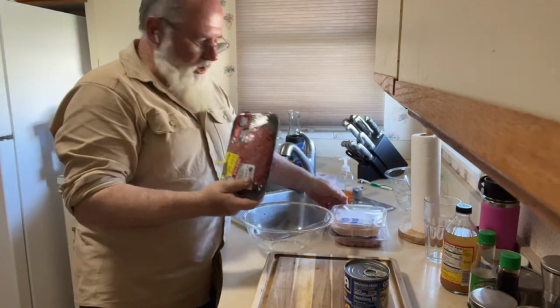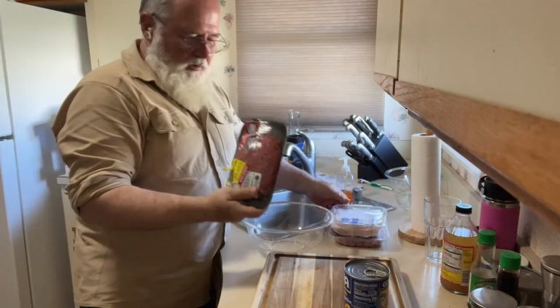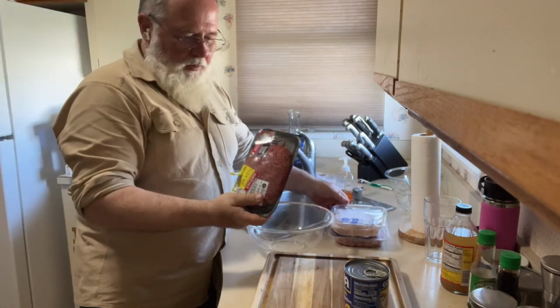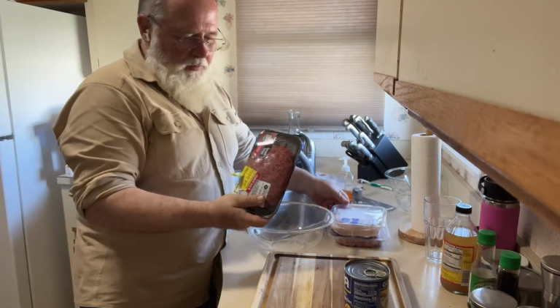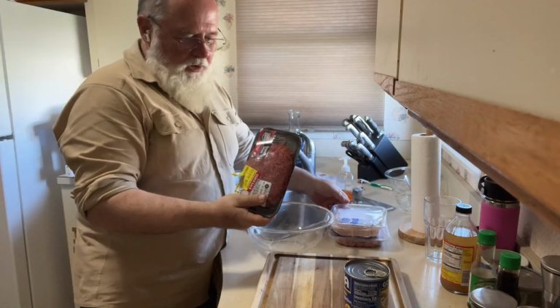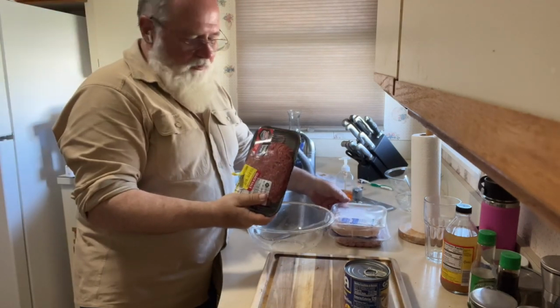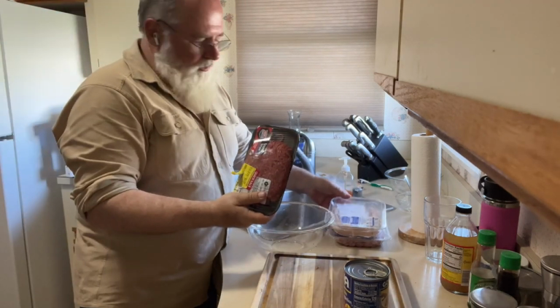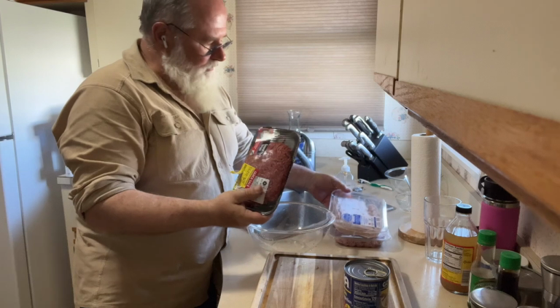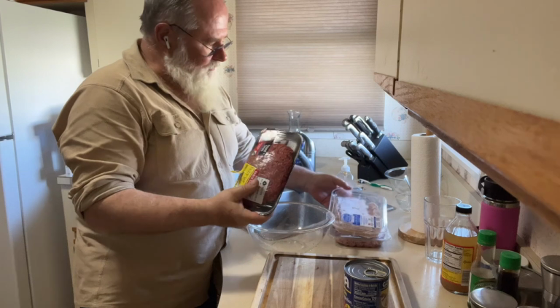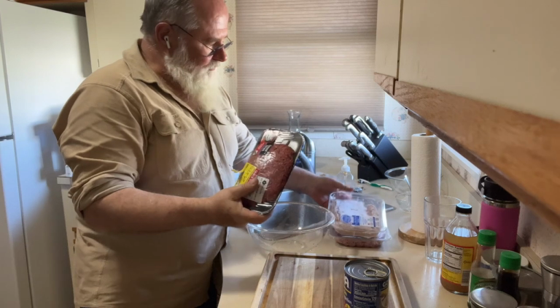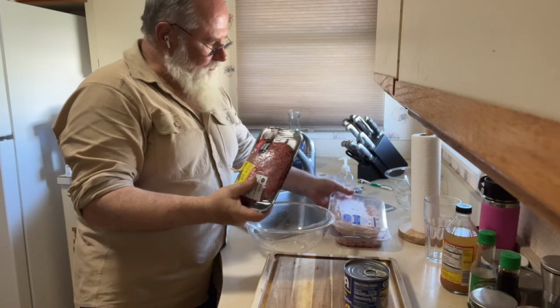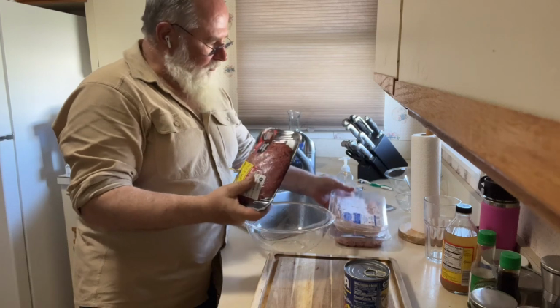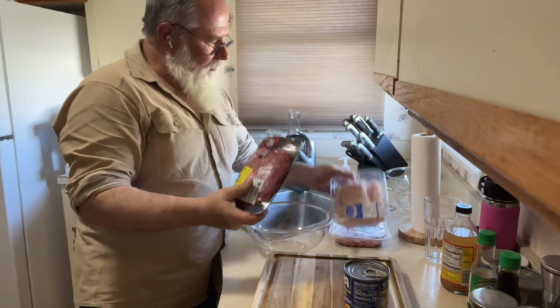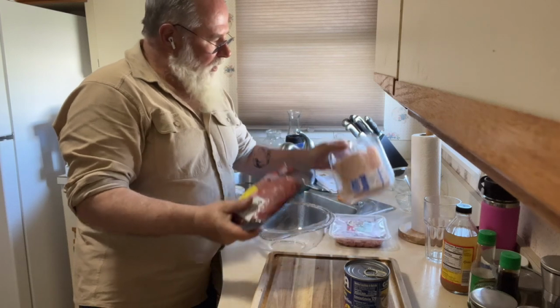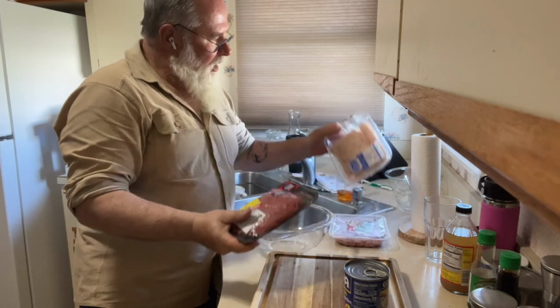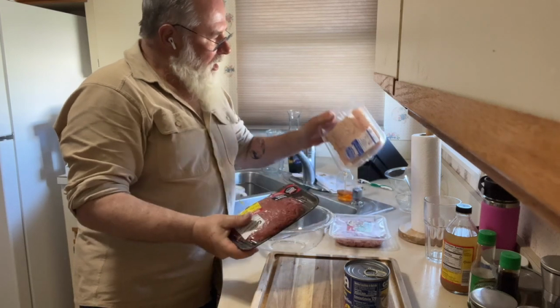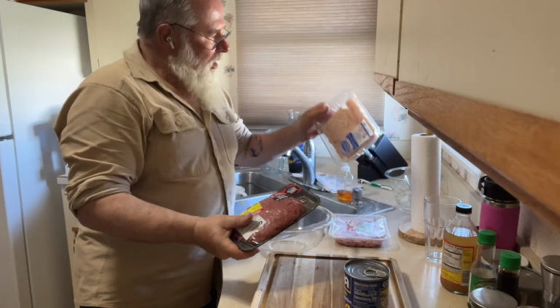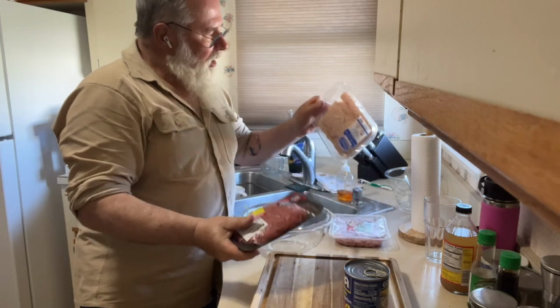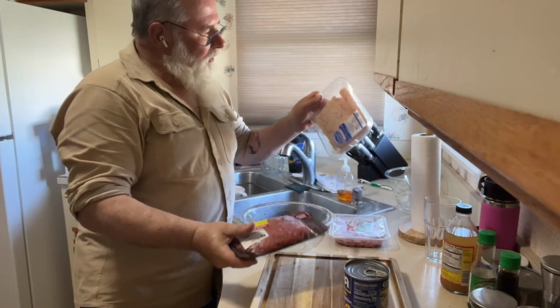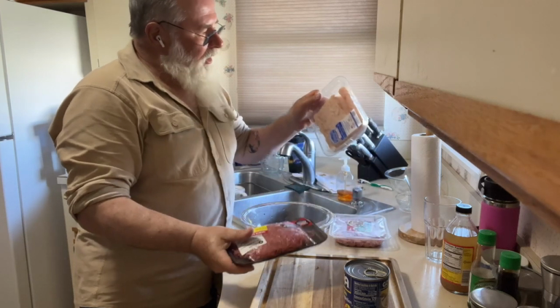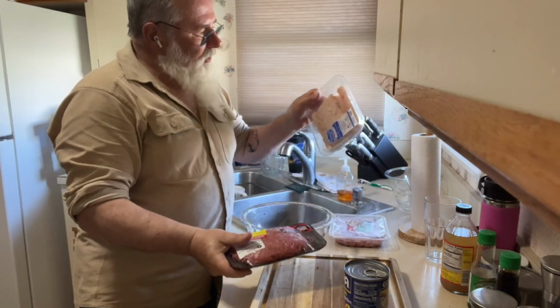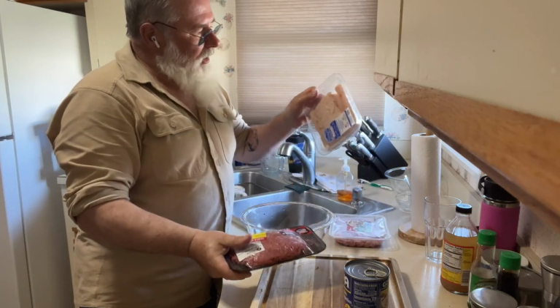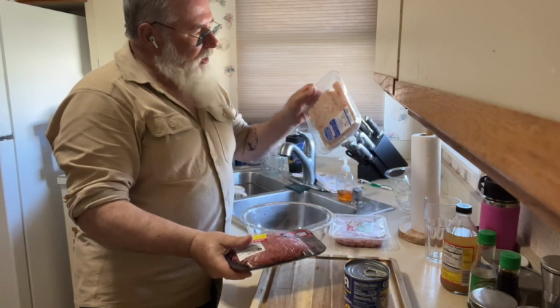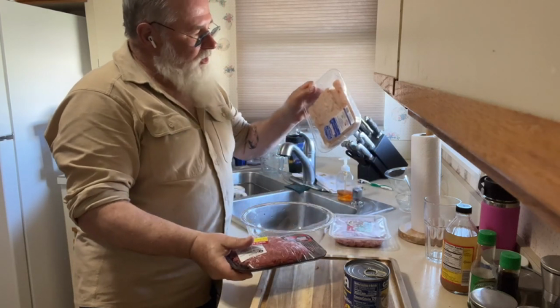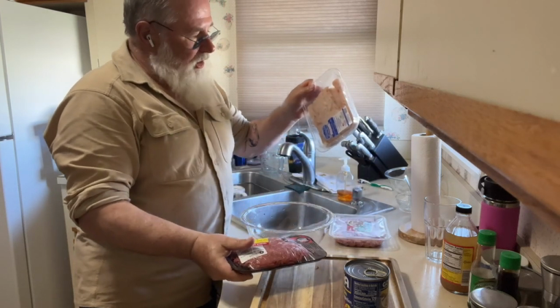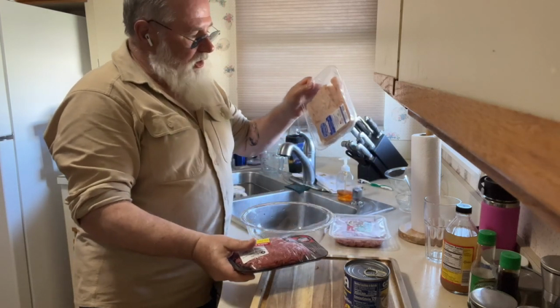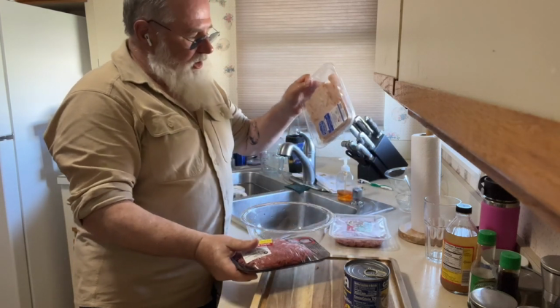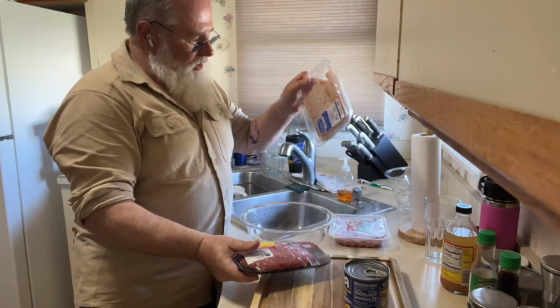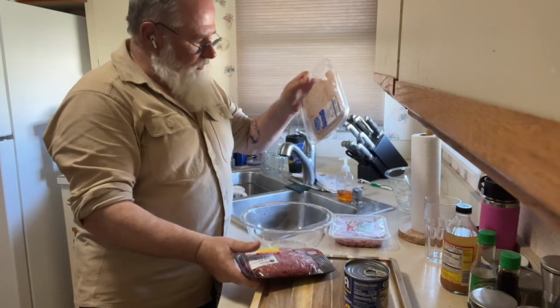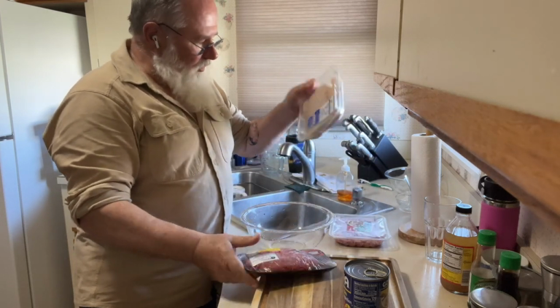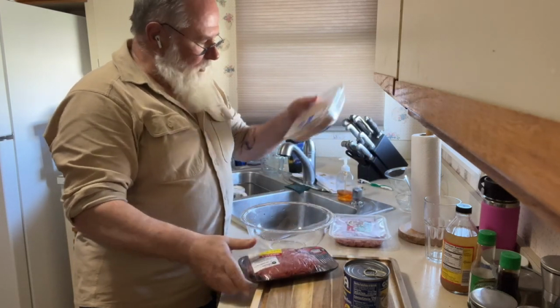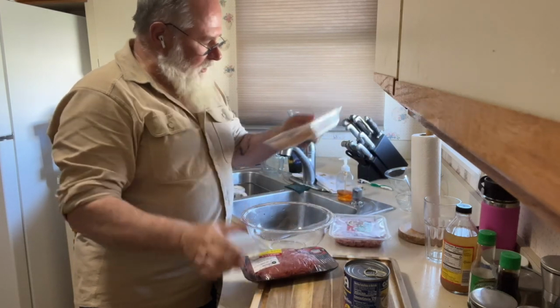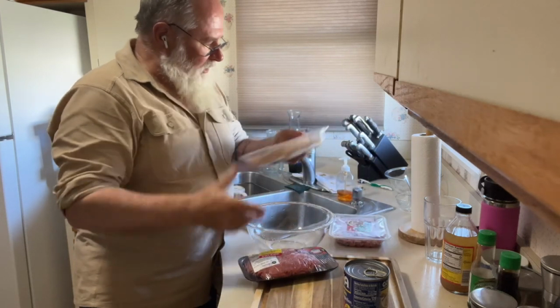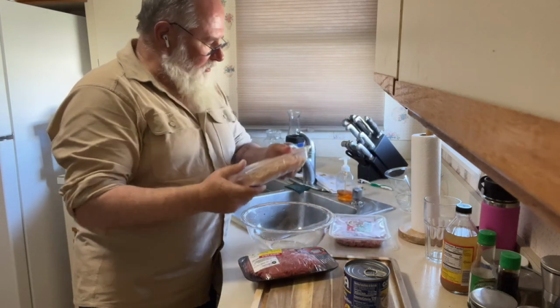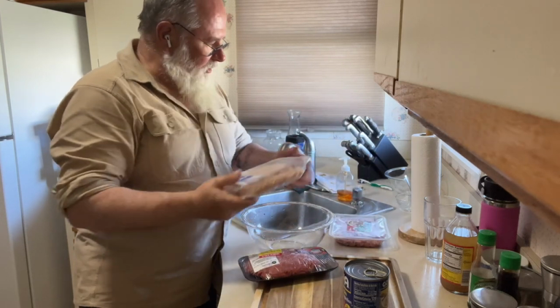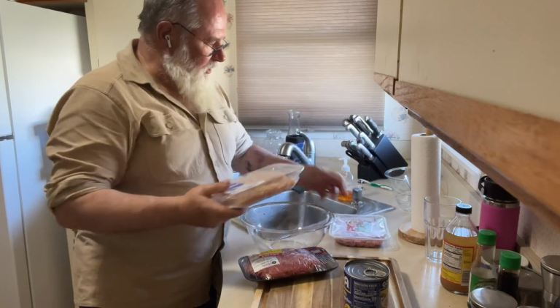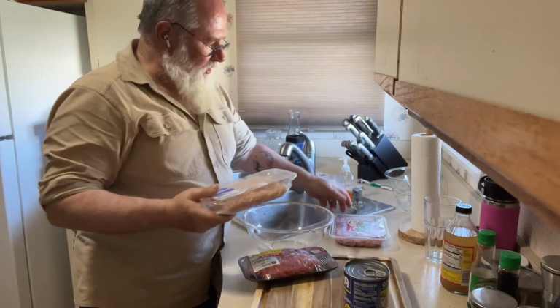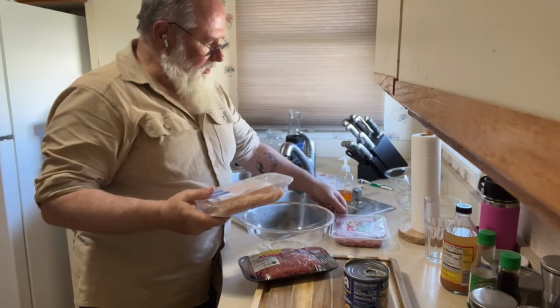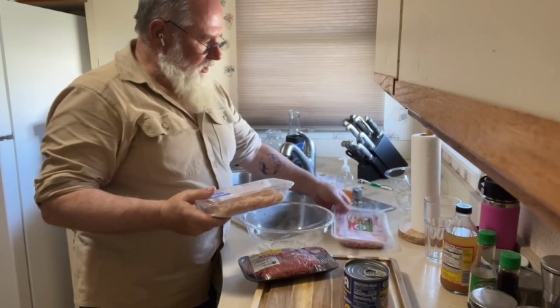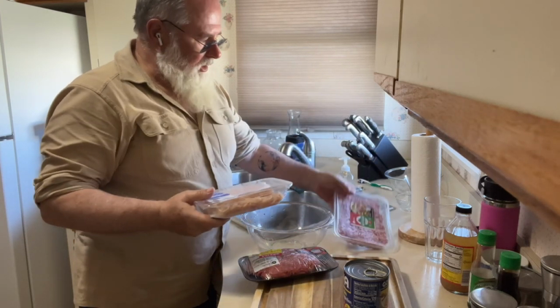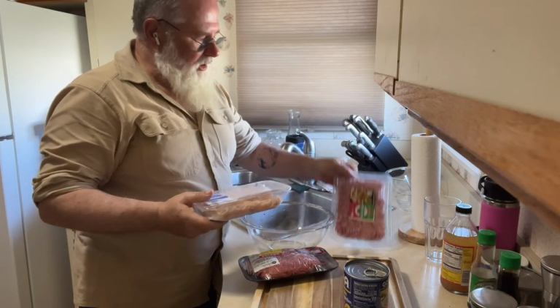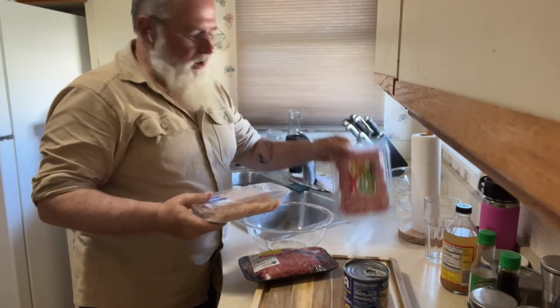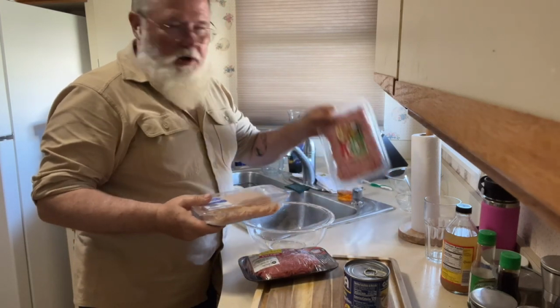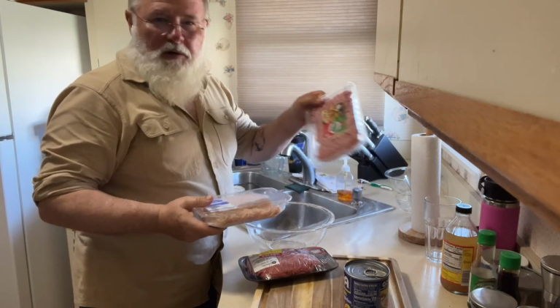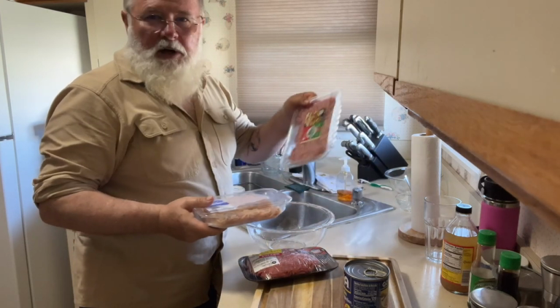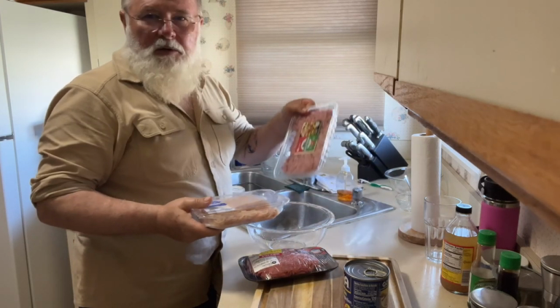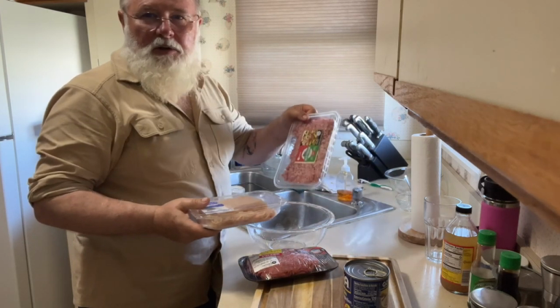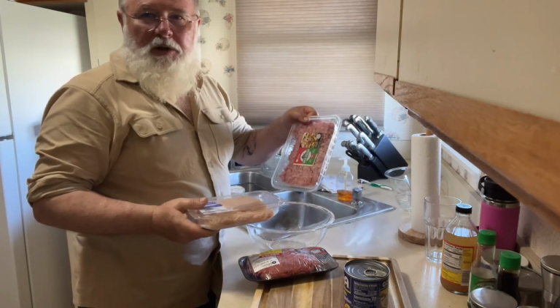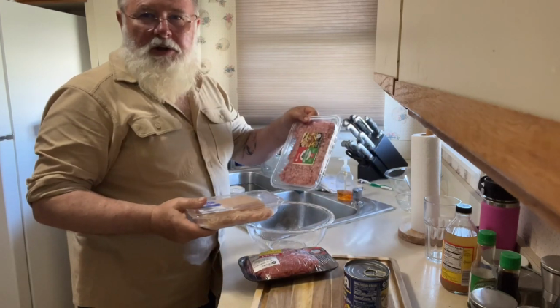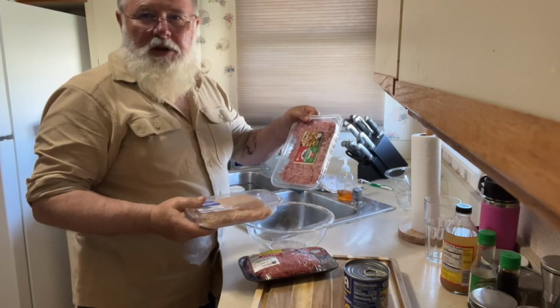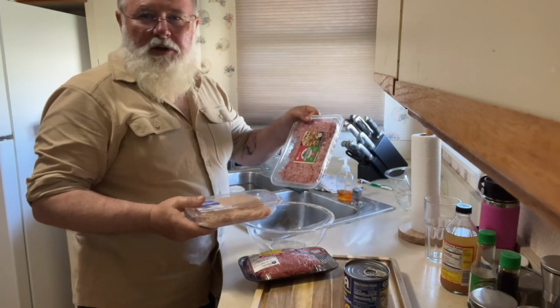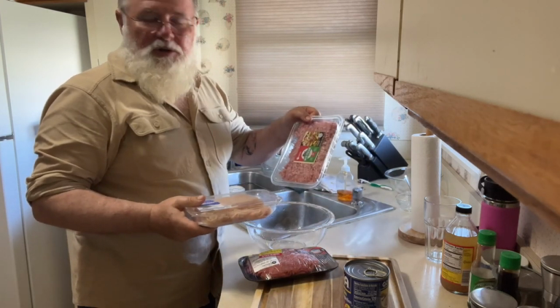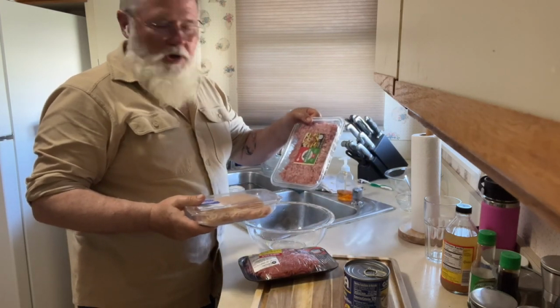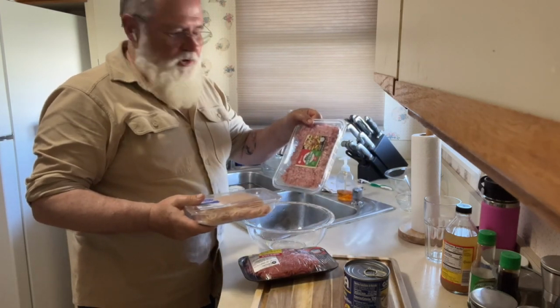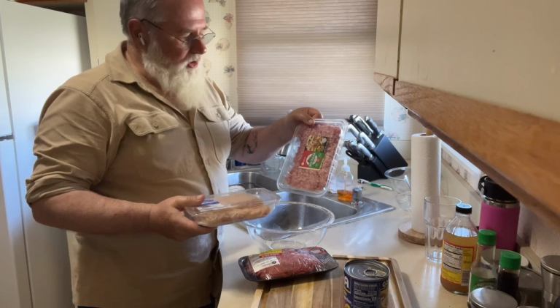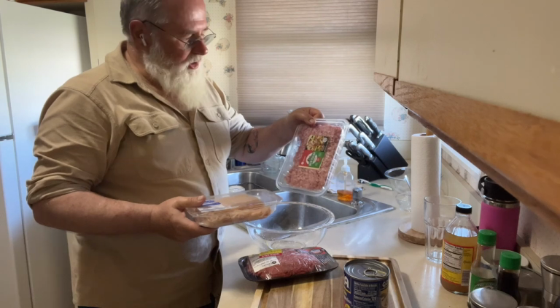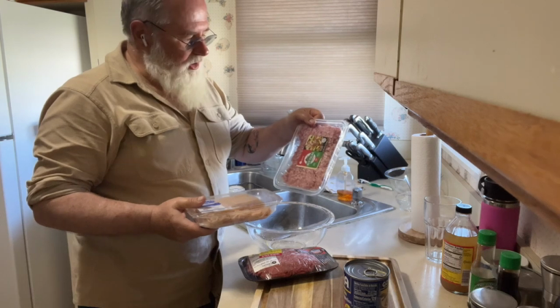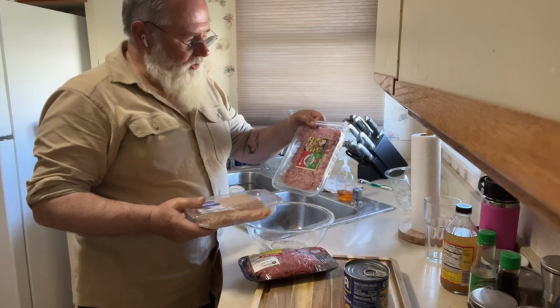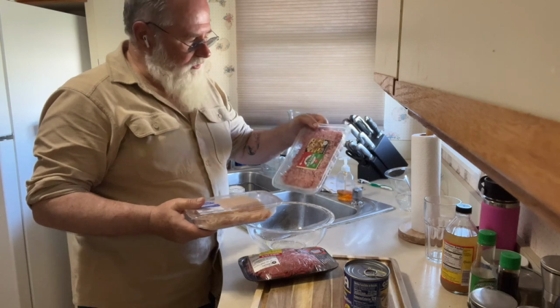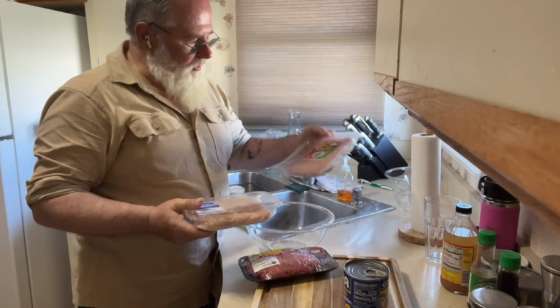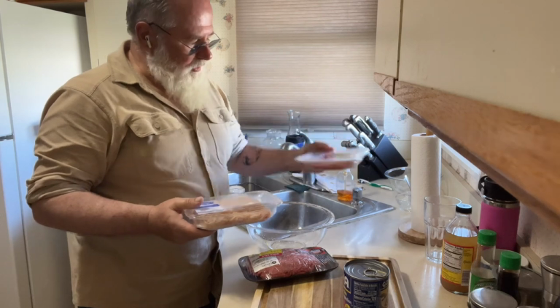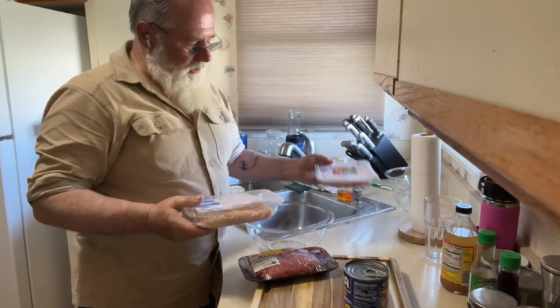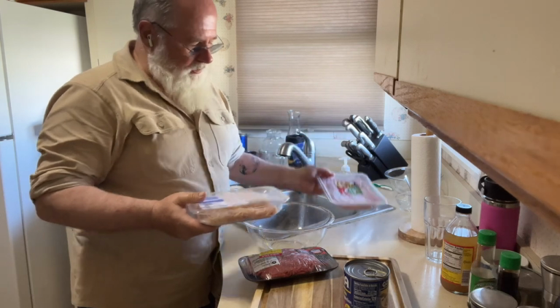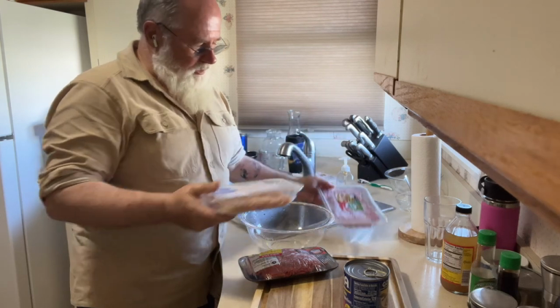Got ground beef, got ground chicken — that's a full pound — and I got ground Italian sausage, that's a full pound.